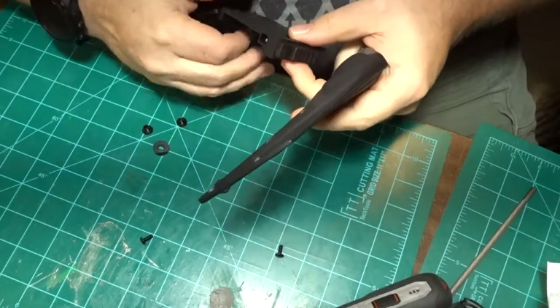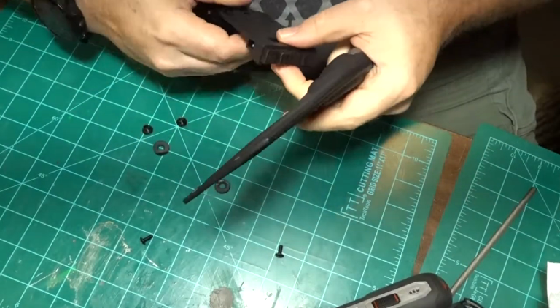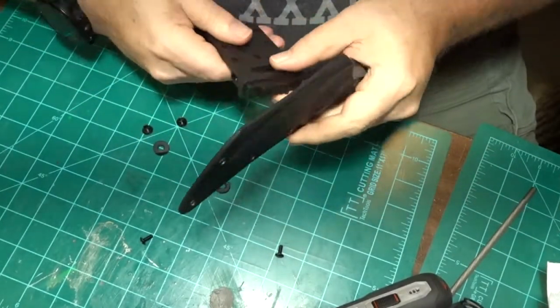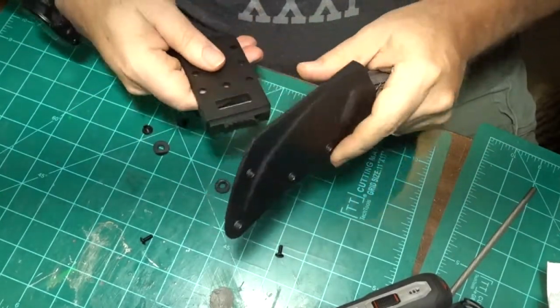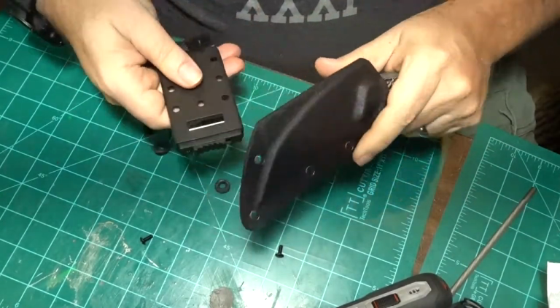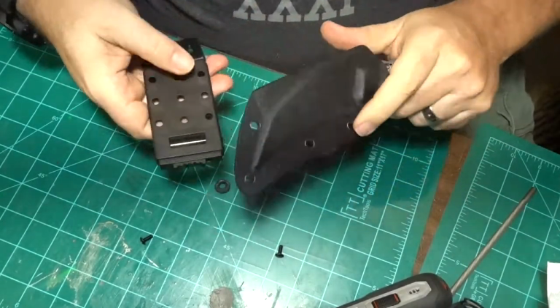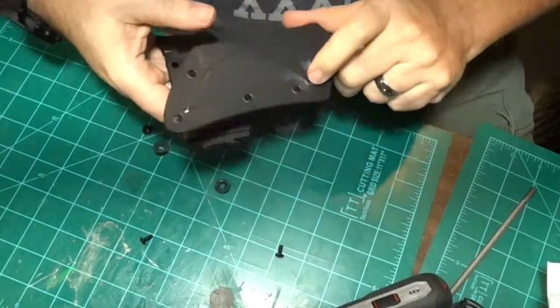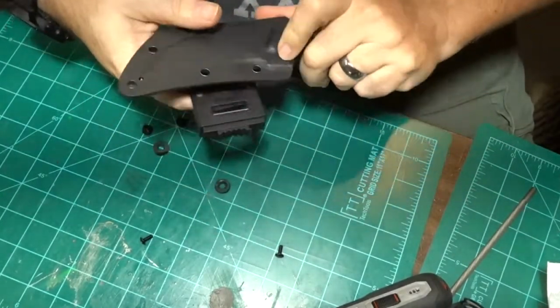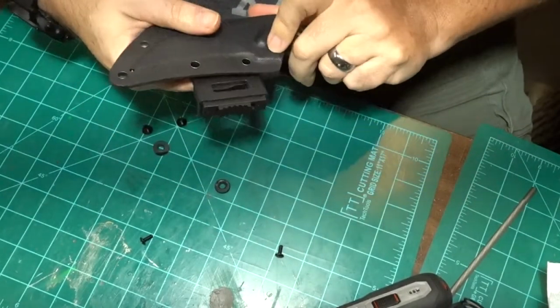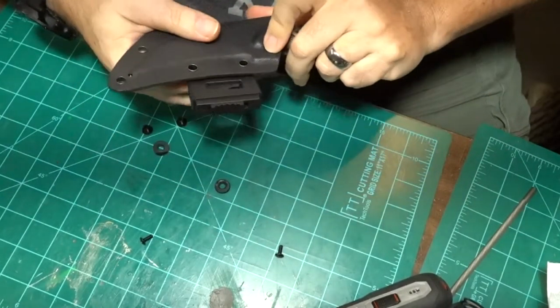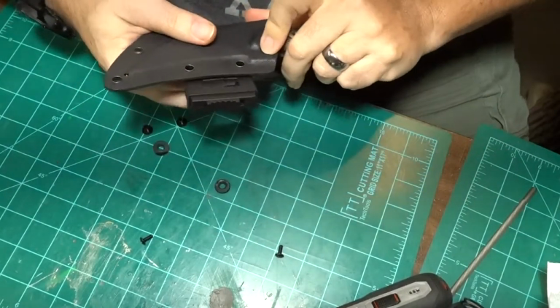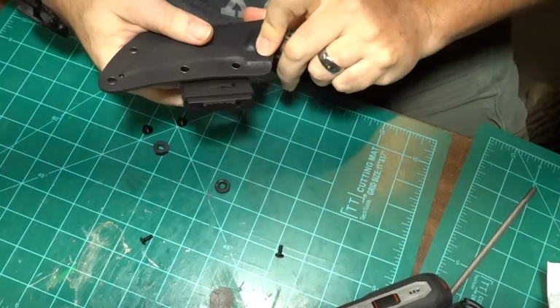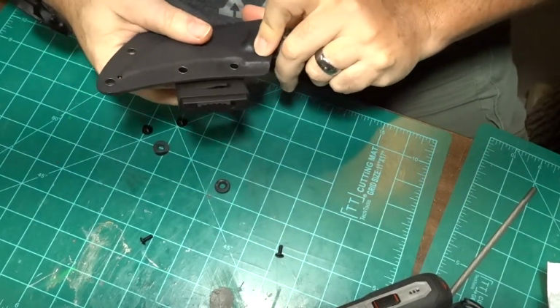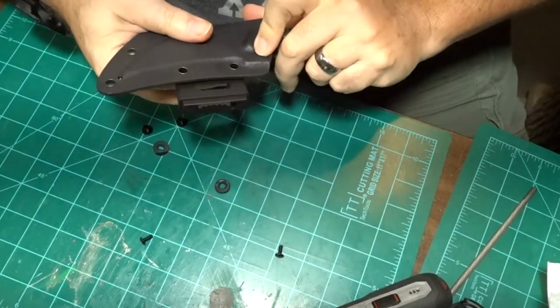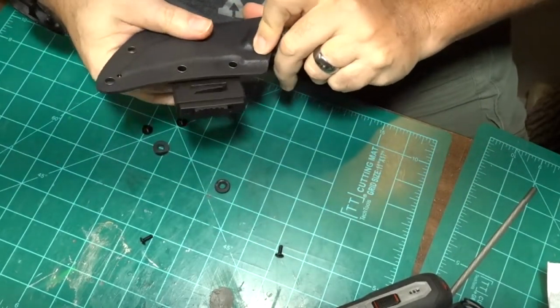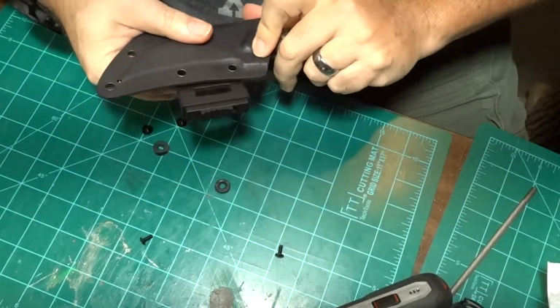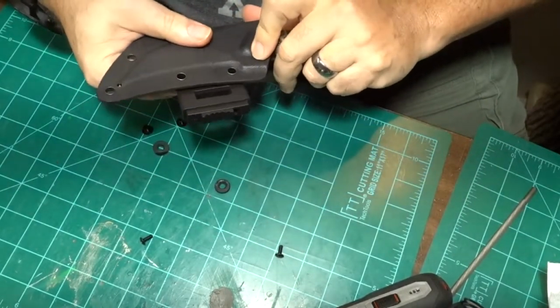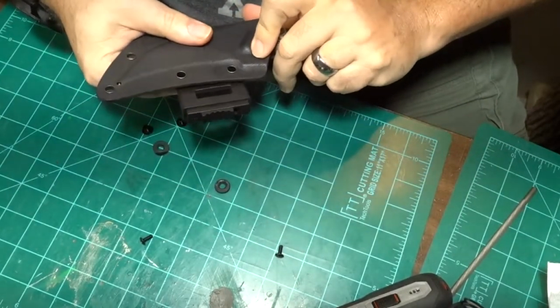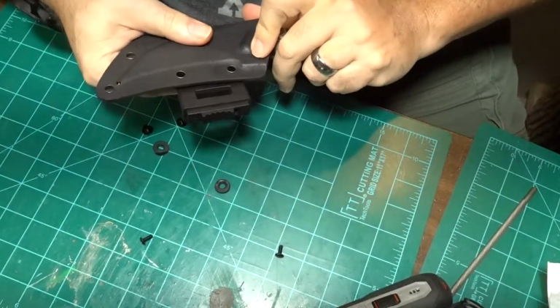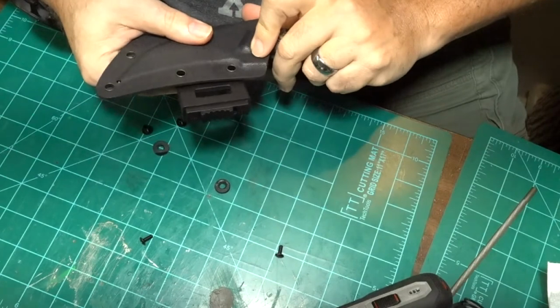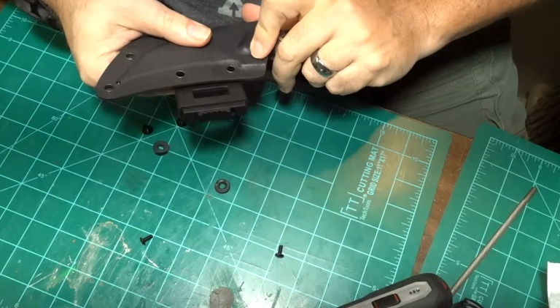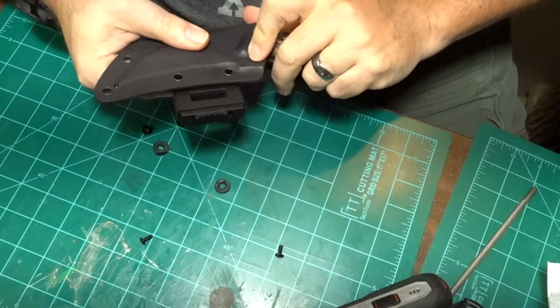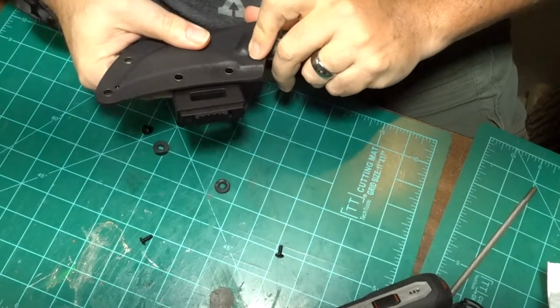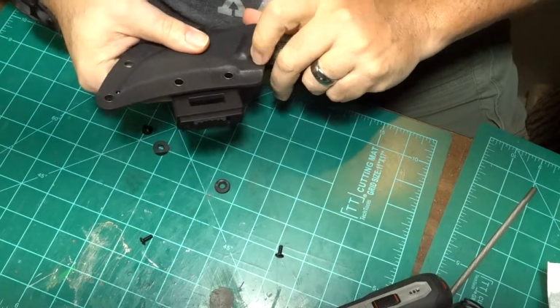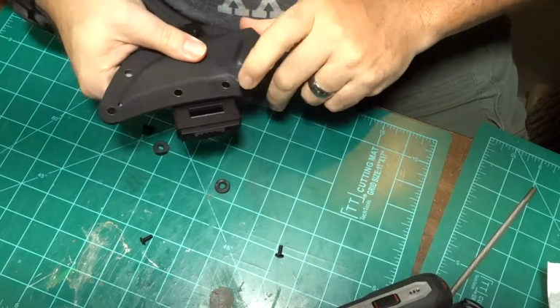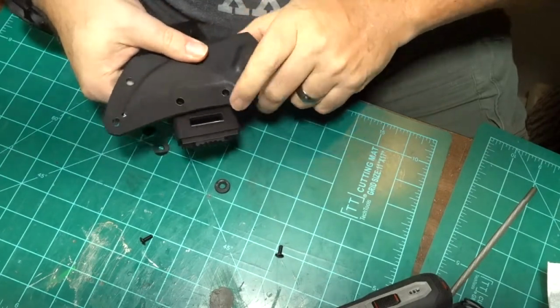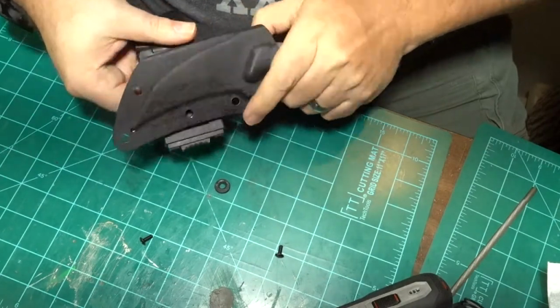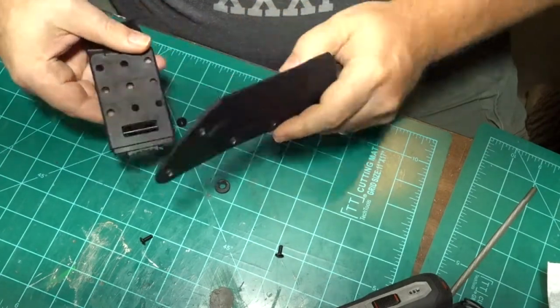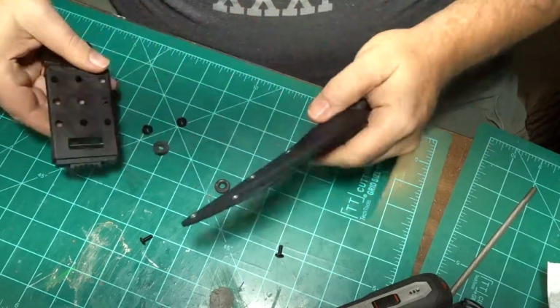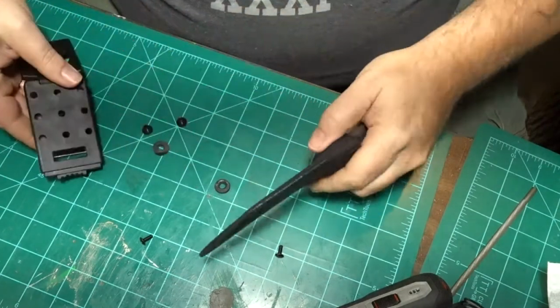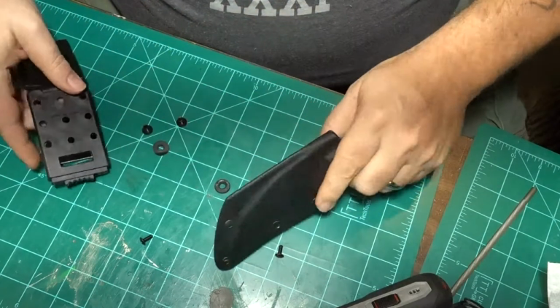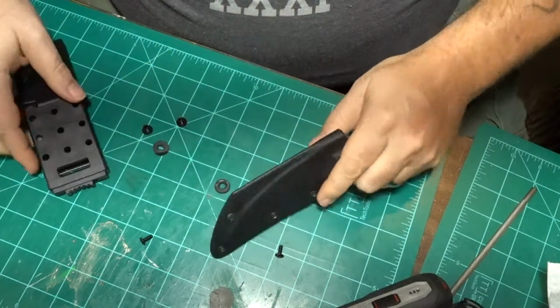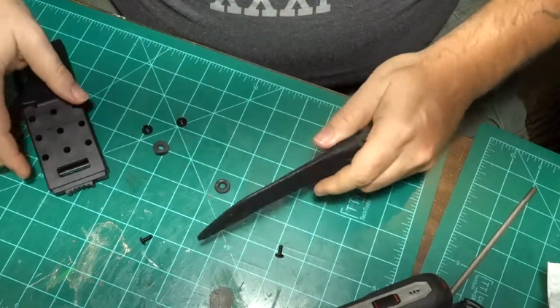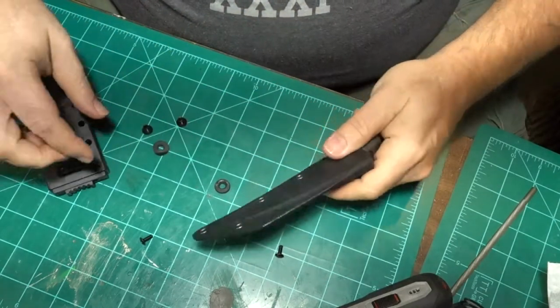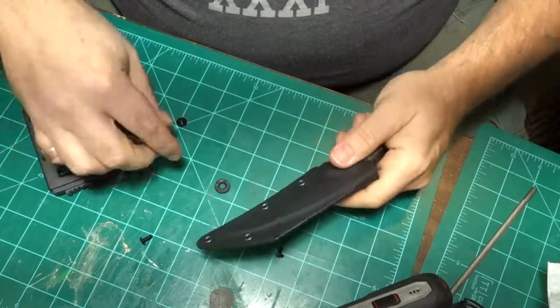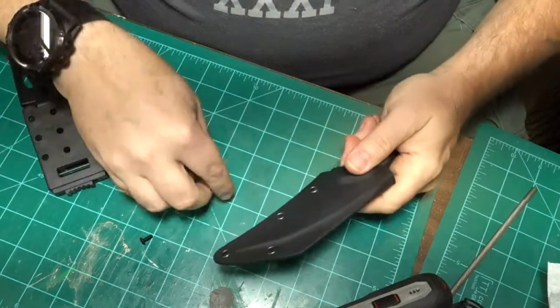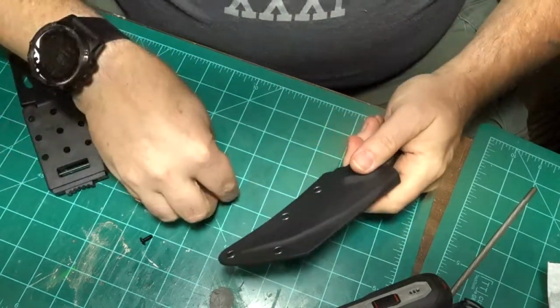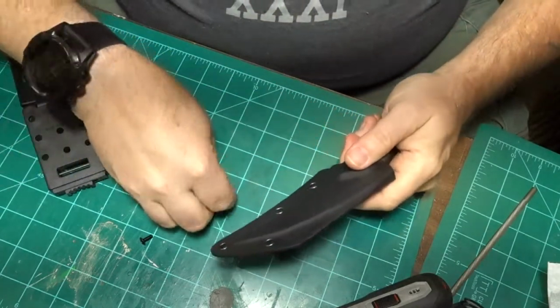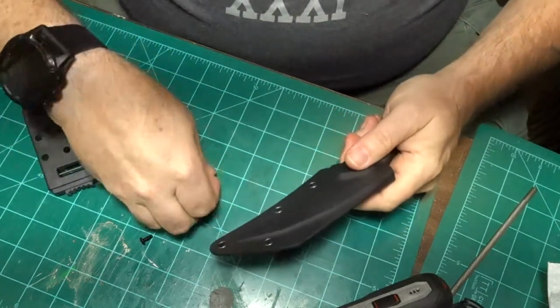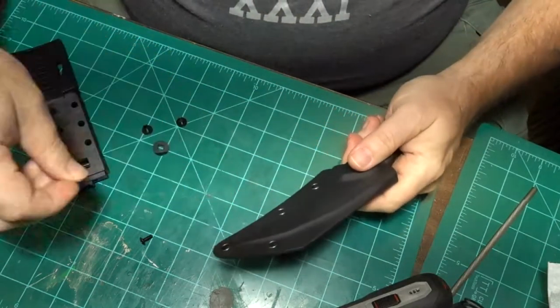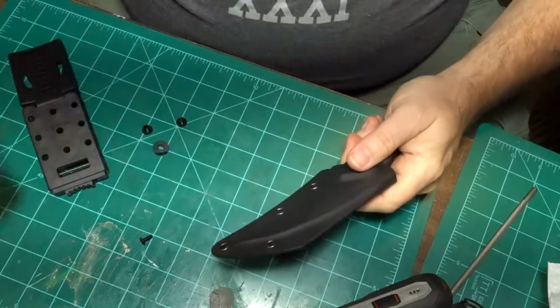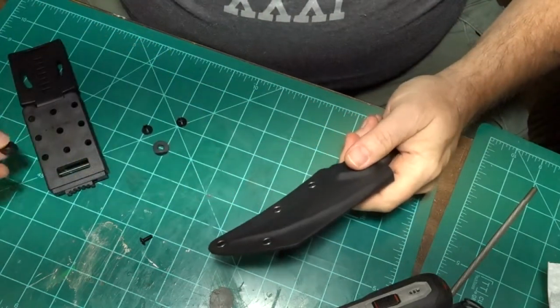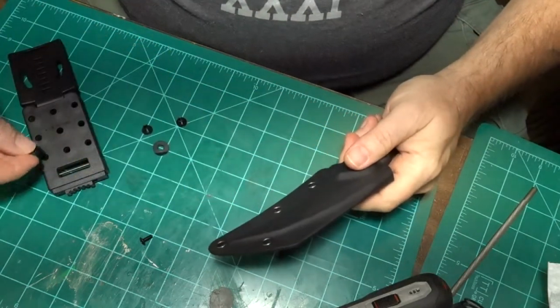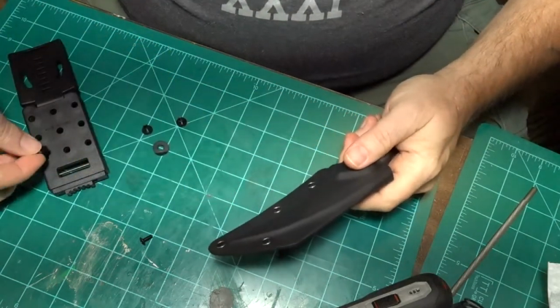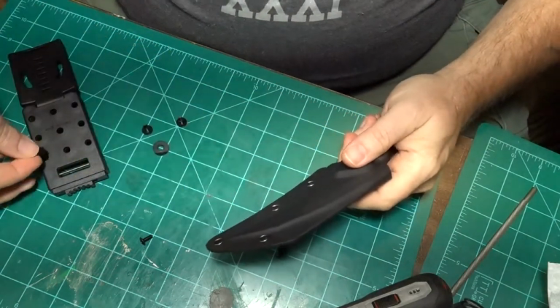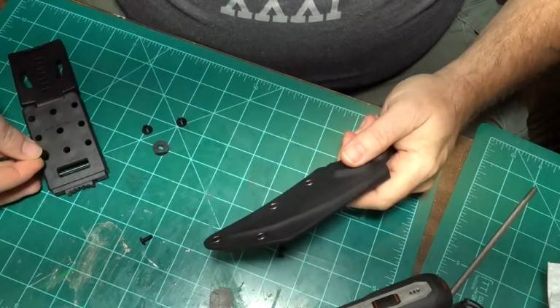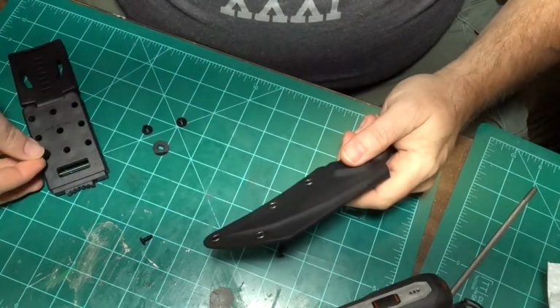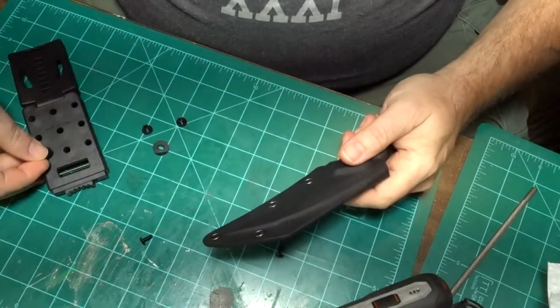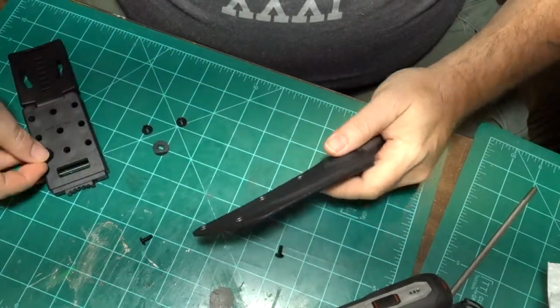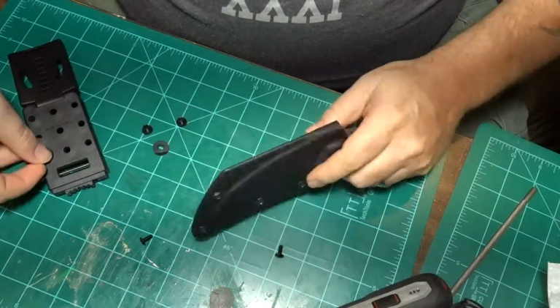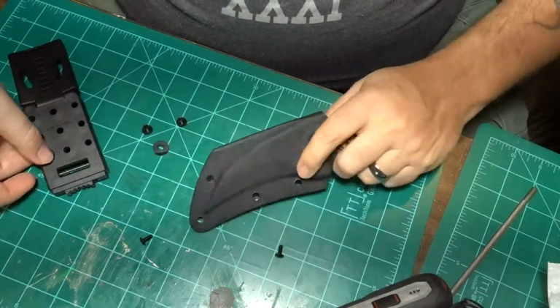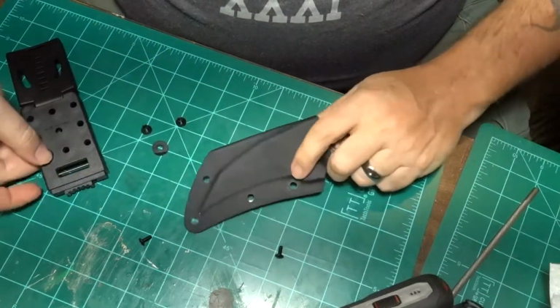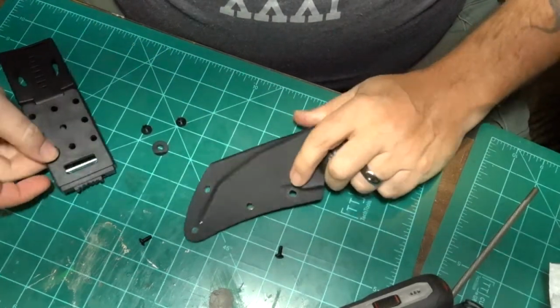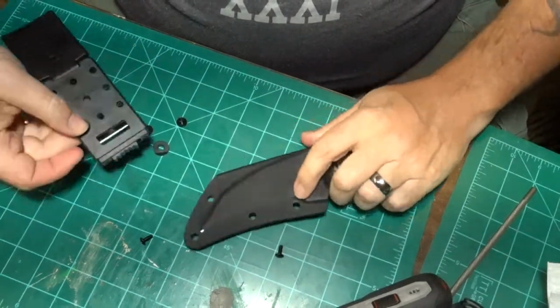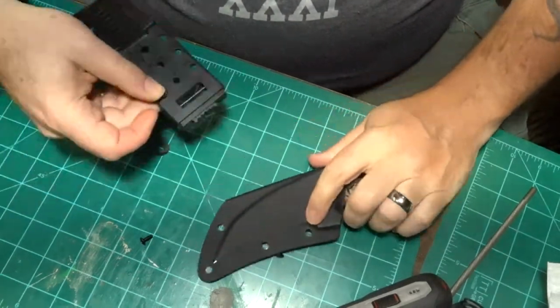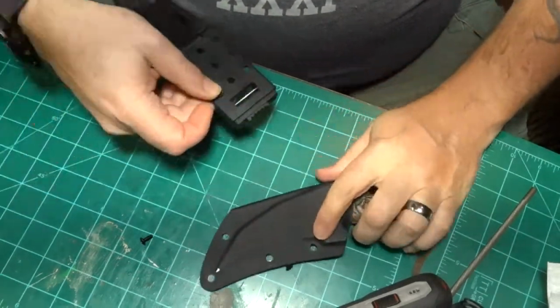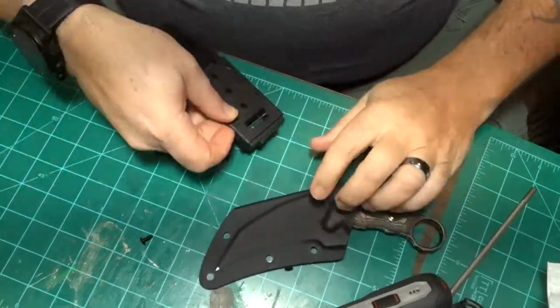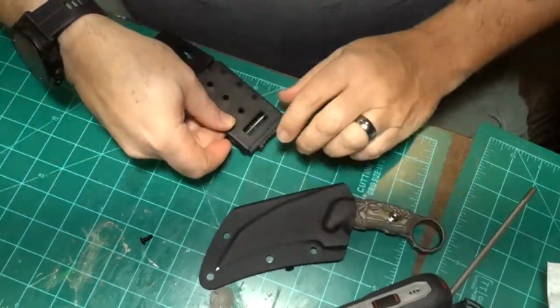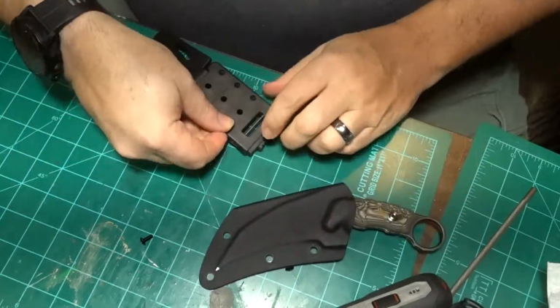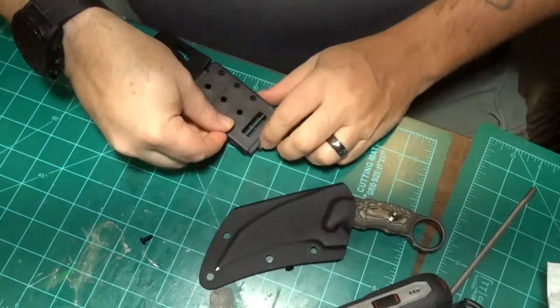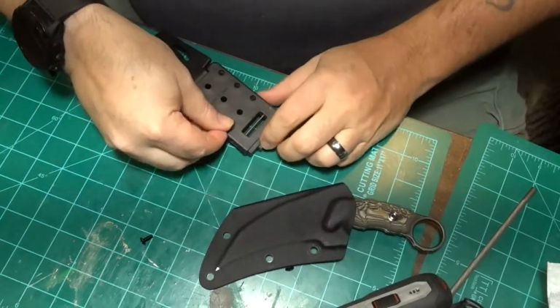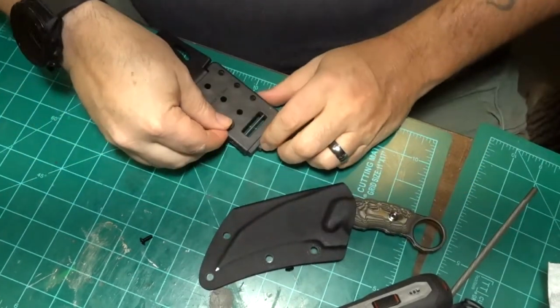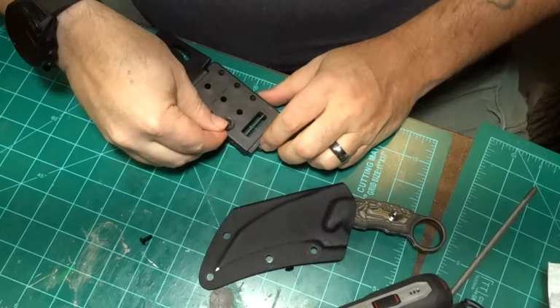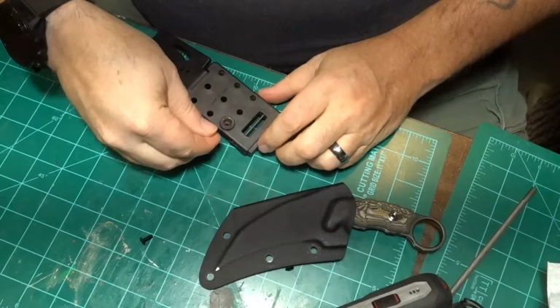We're going to put this on here and put these little pieces right here through.